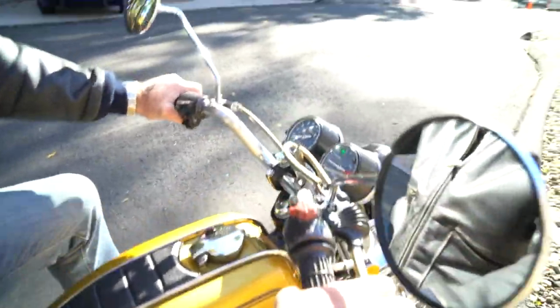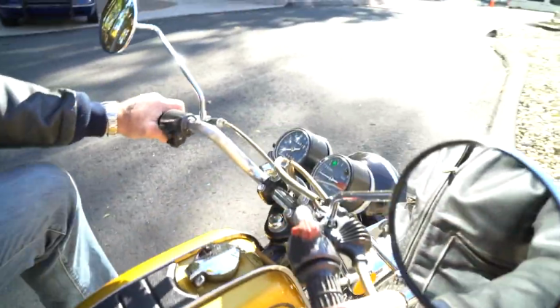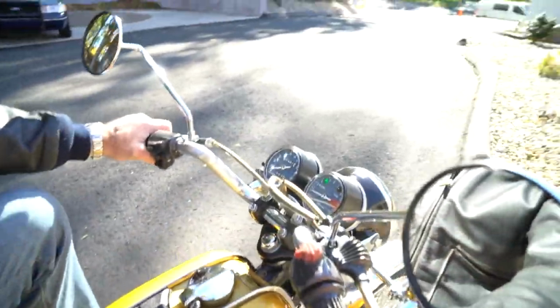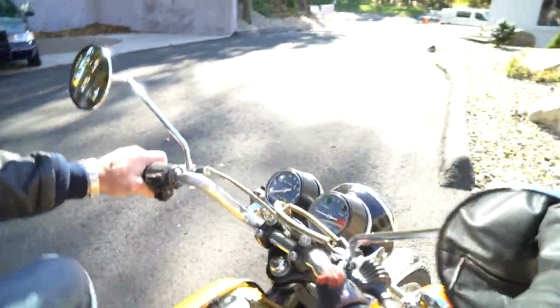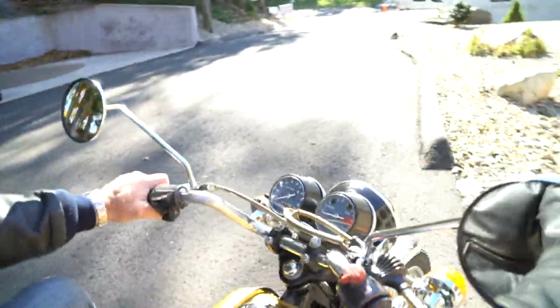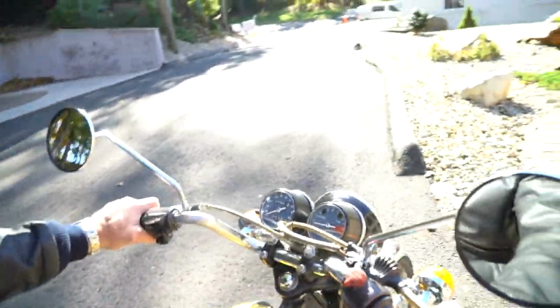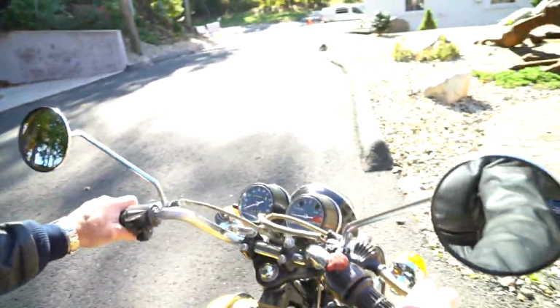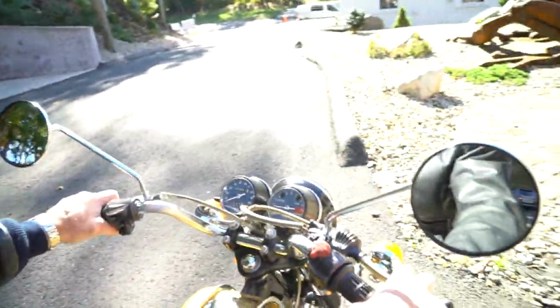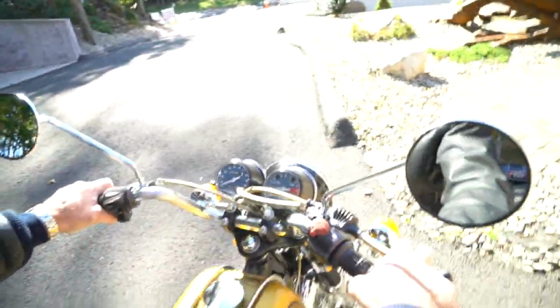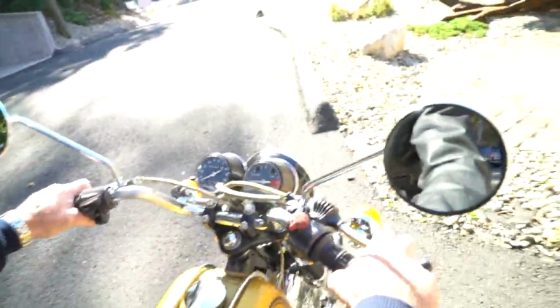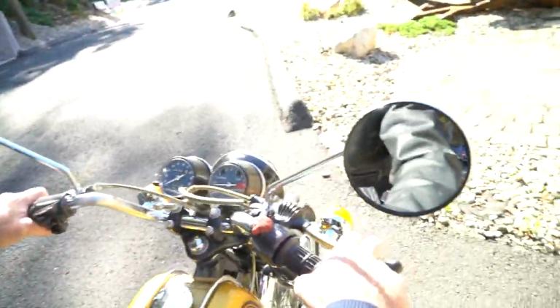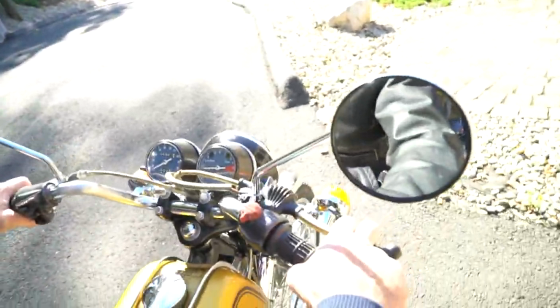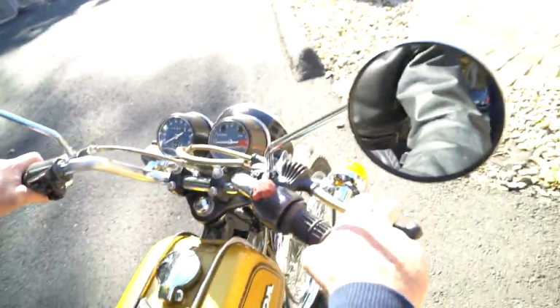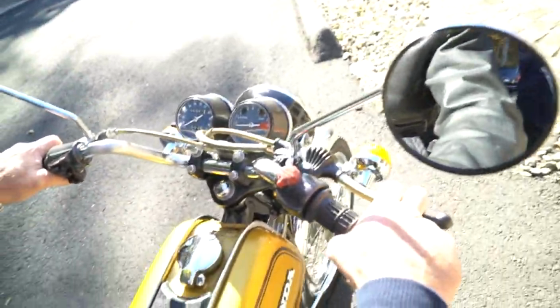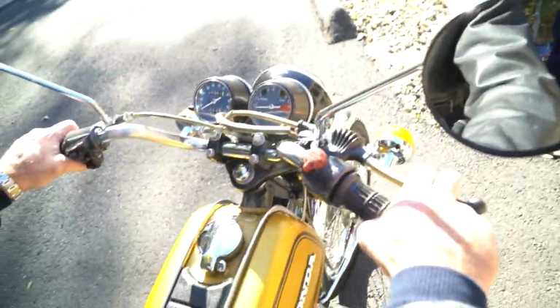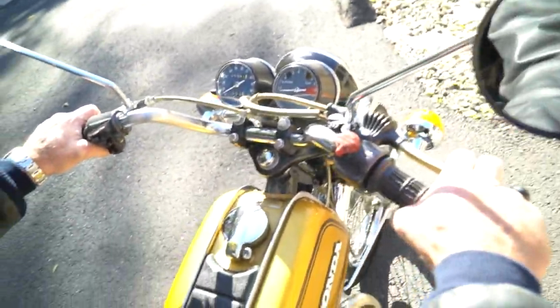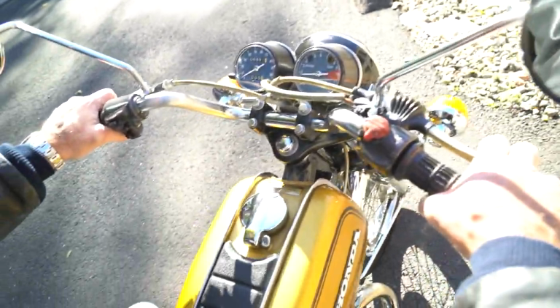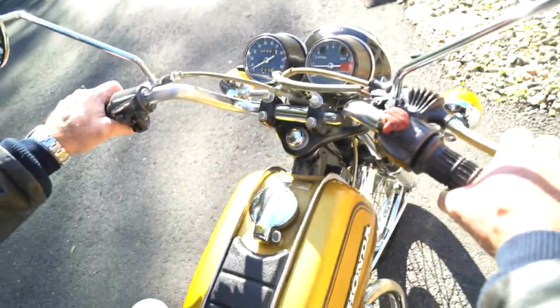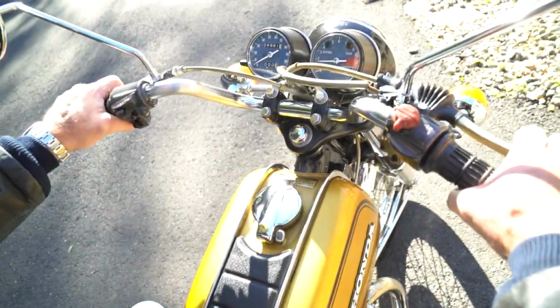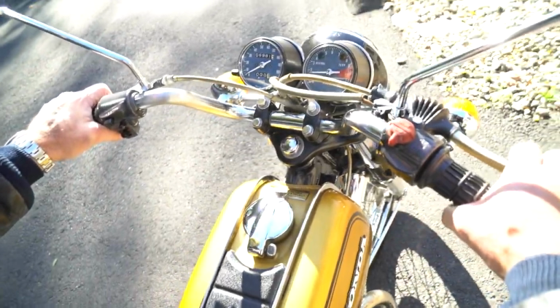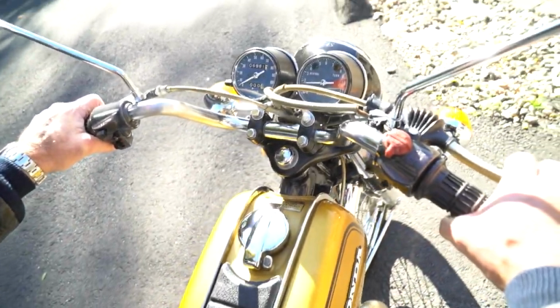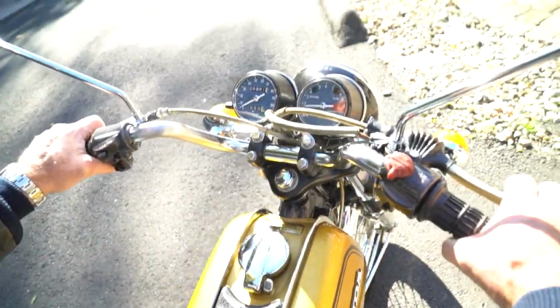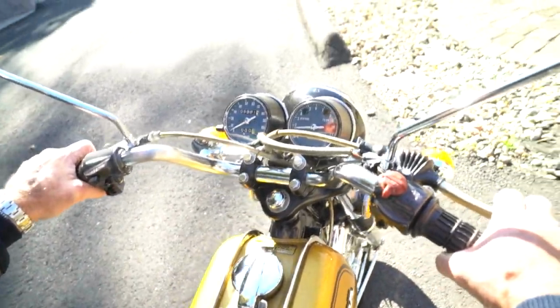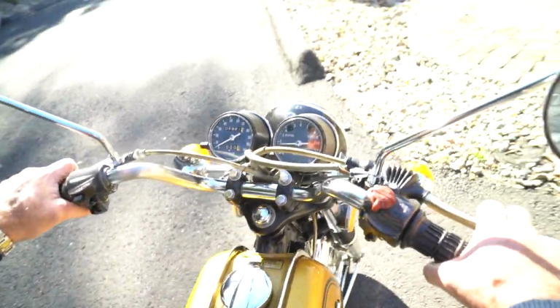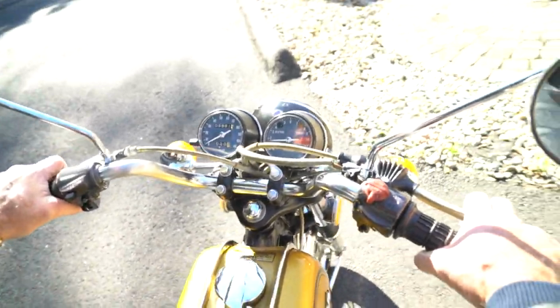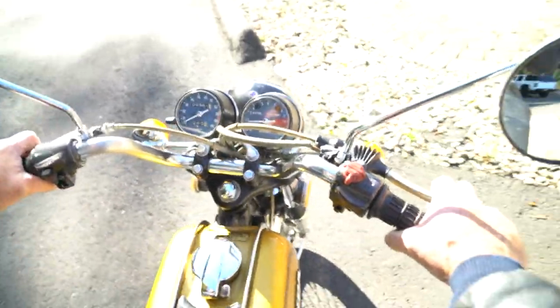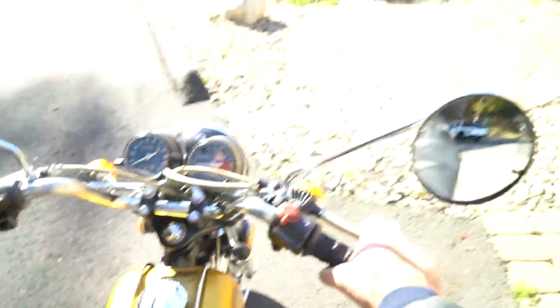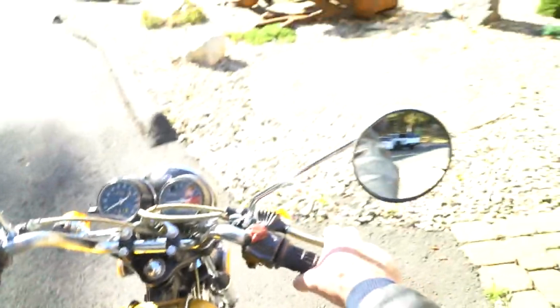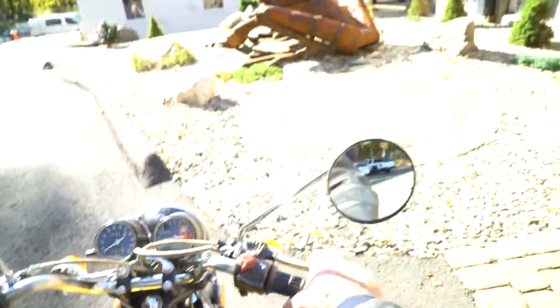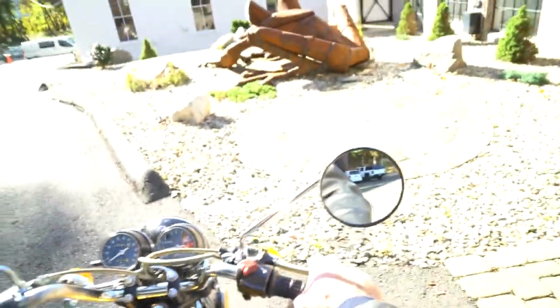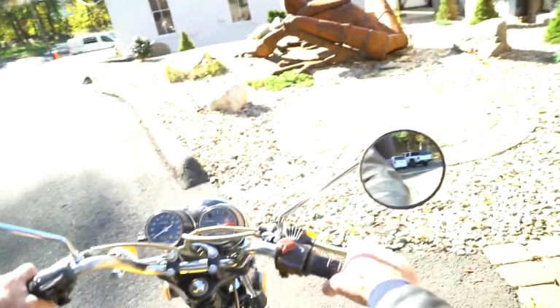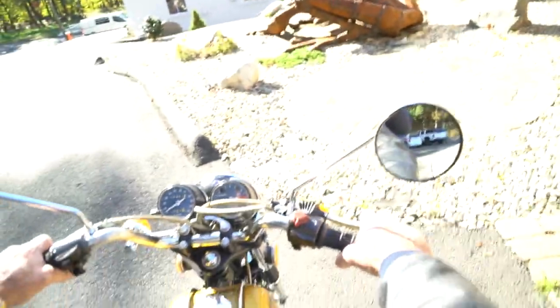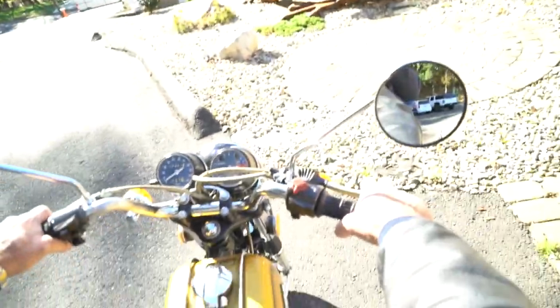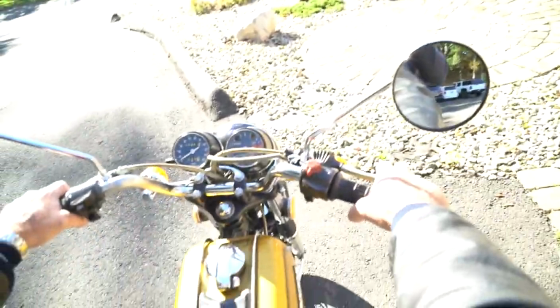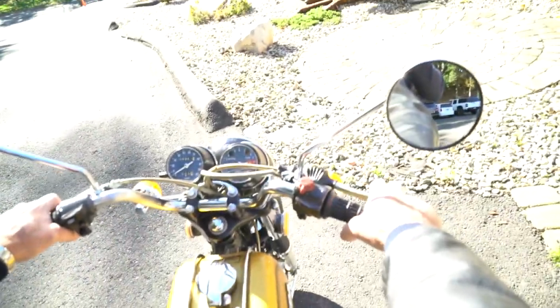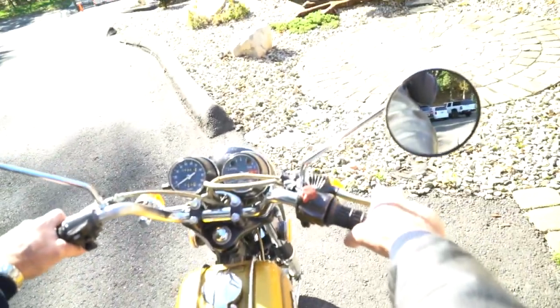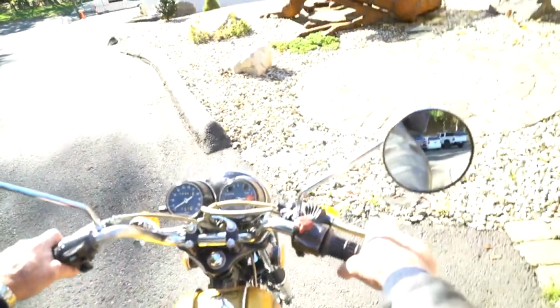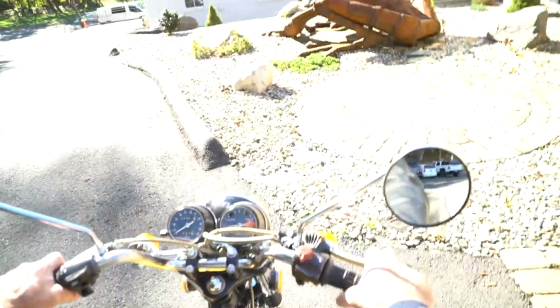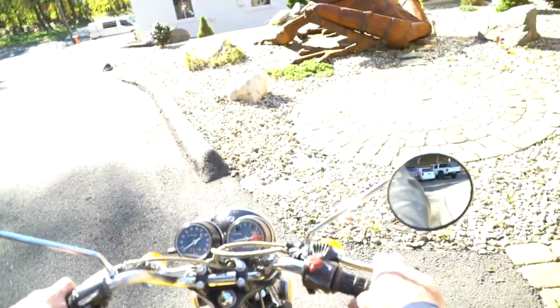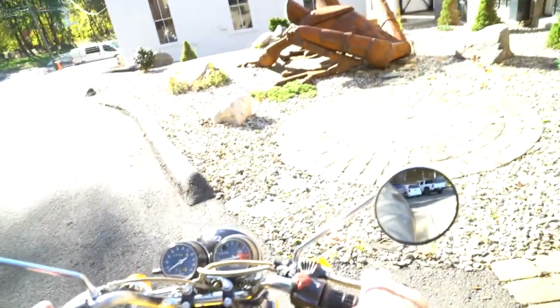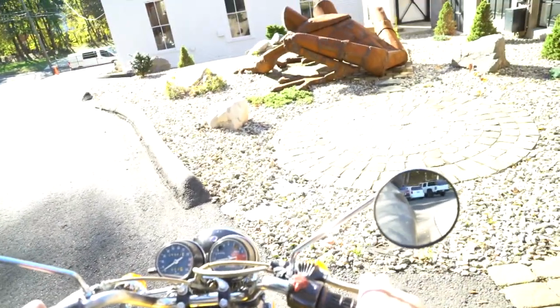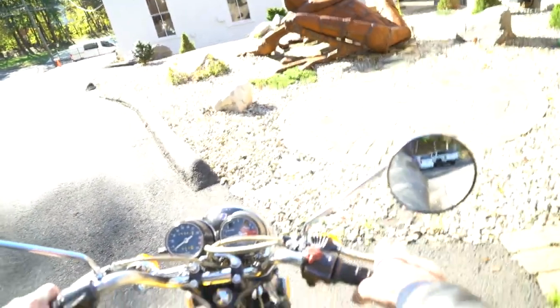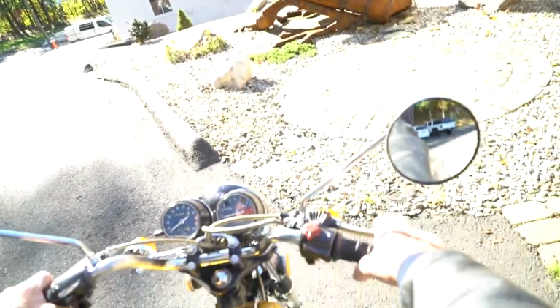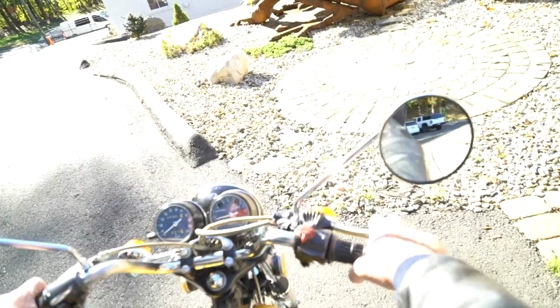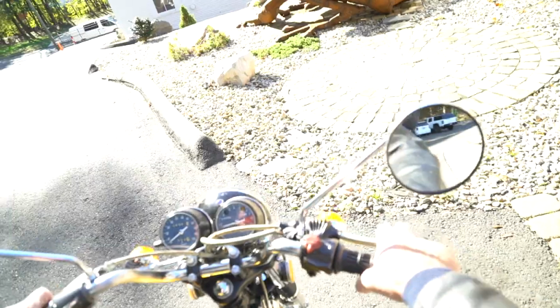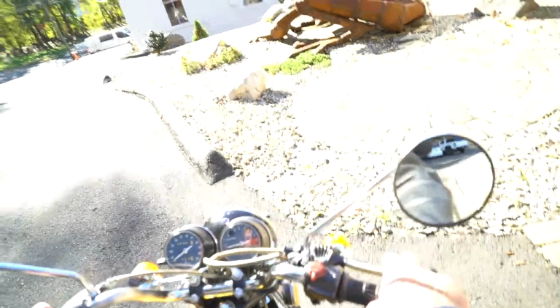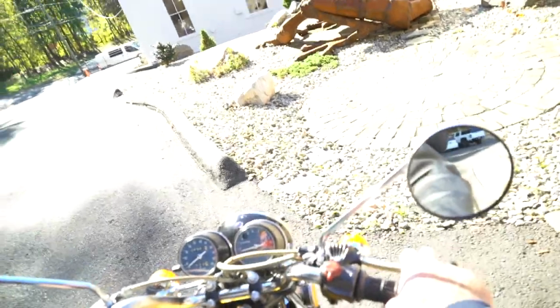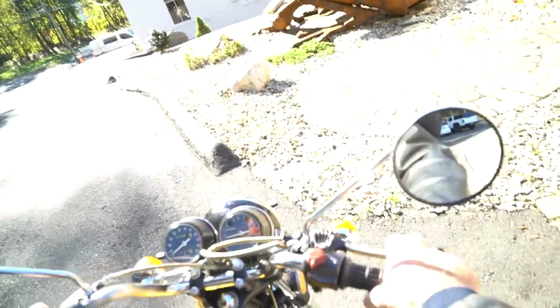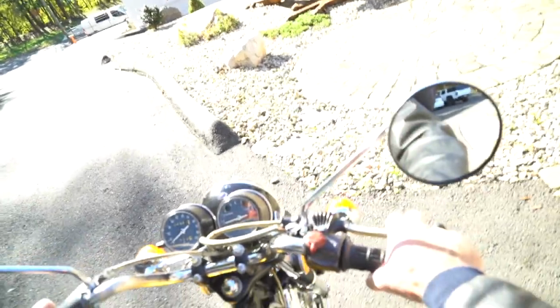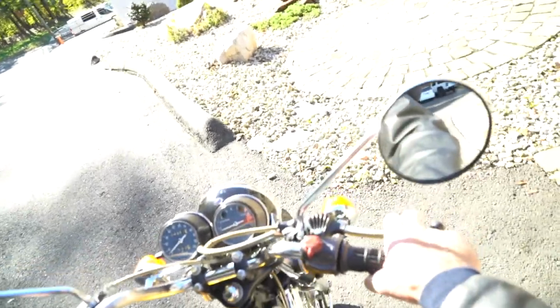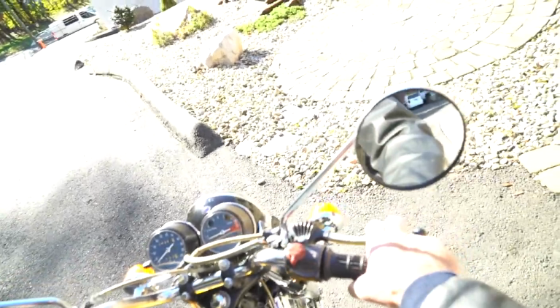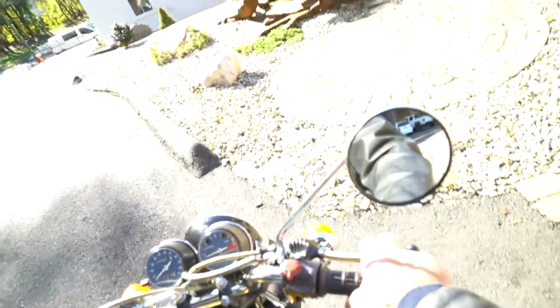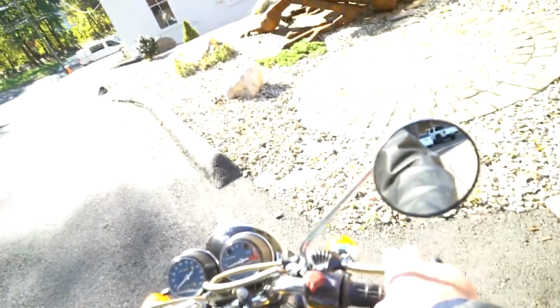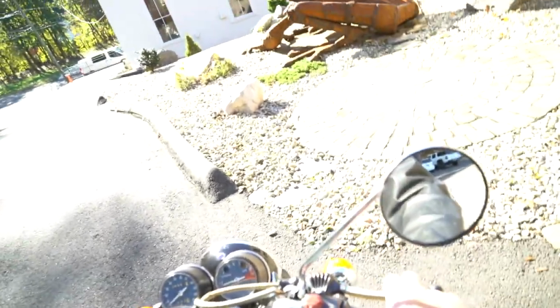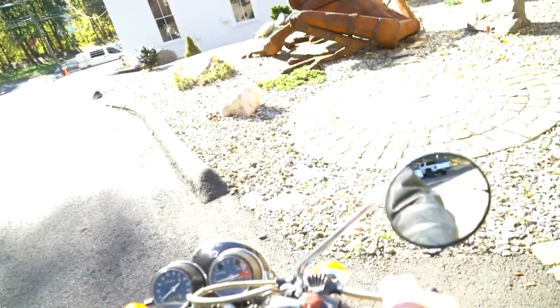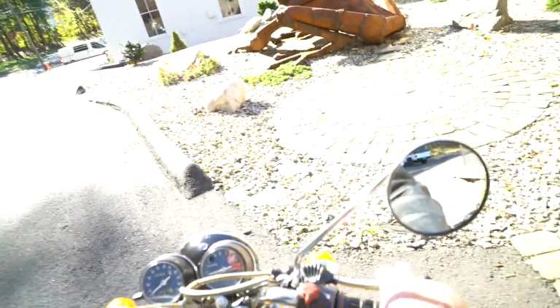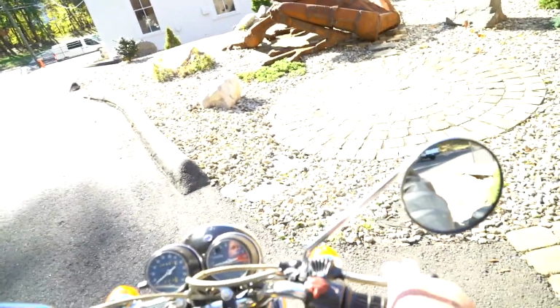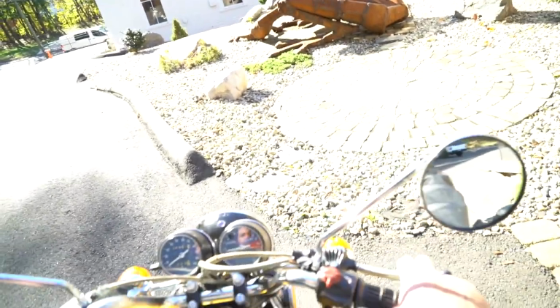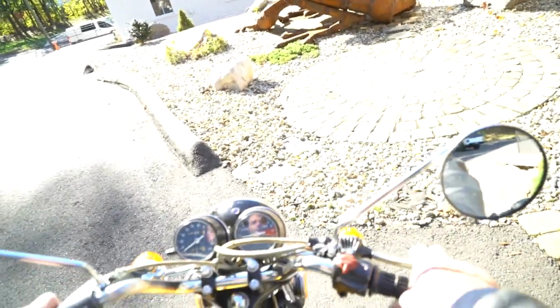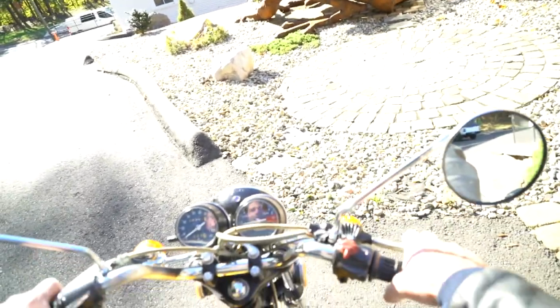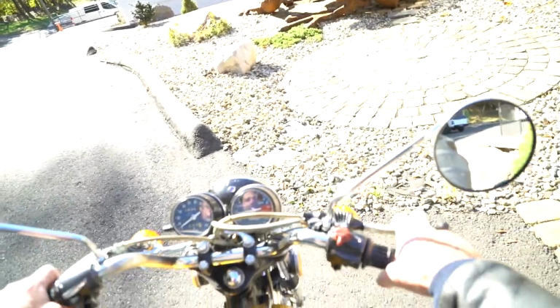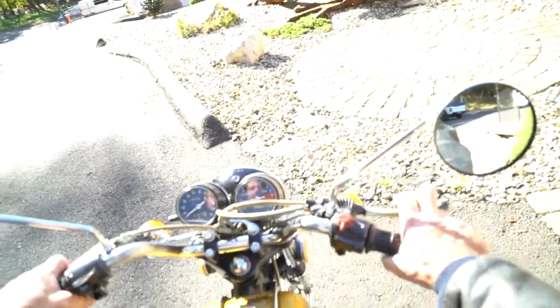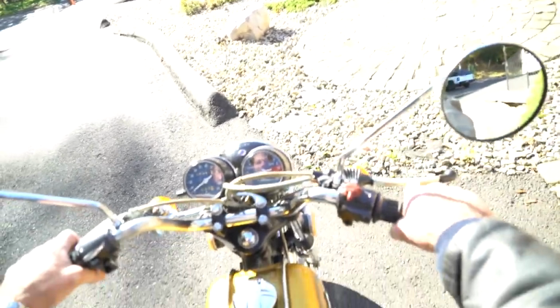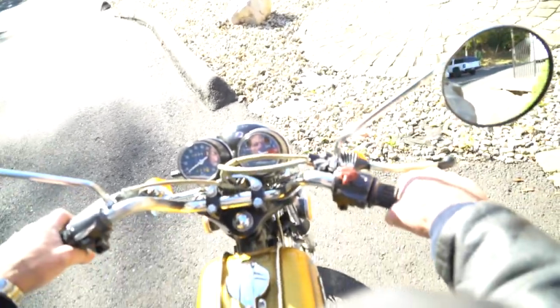Over $2,000 in preservation services were done to the bike, including parts and labor, and it needs nothing. It's ready to go.